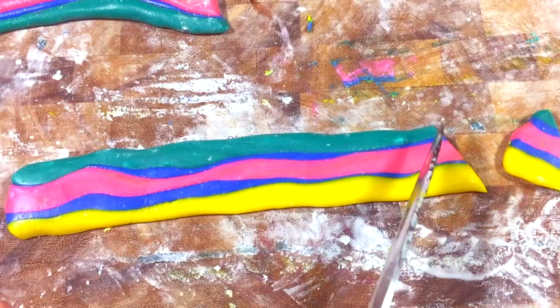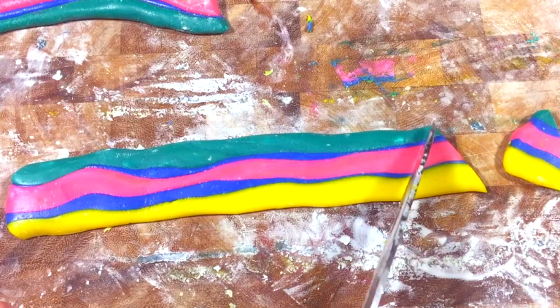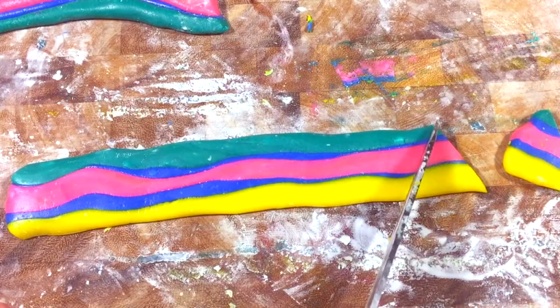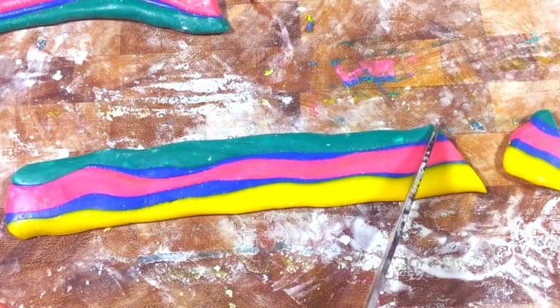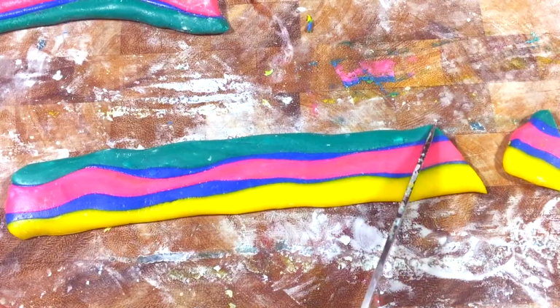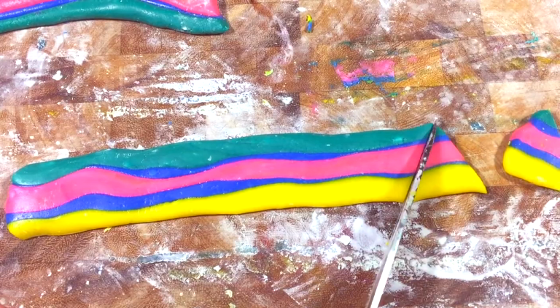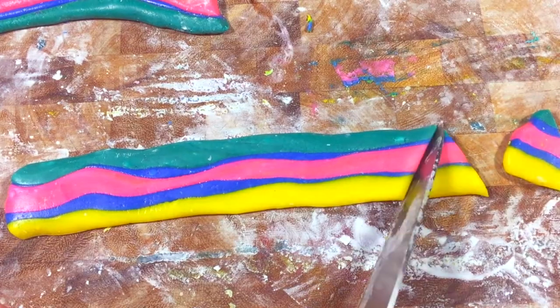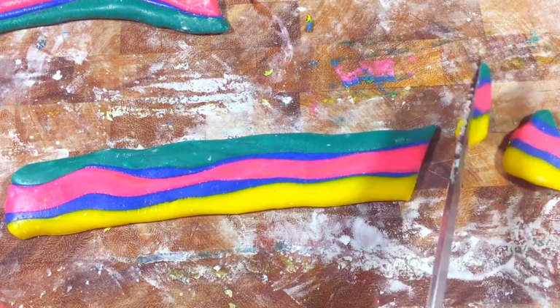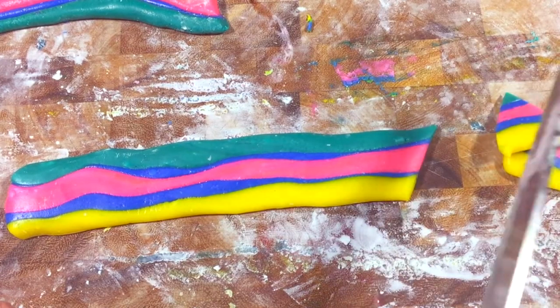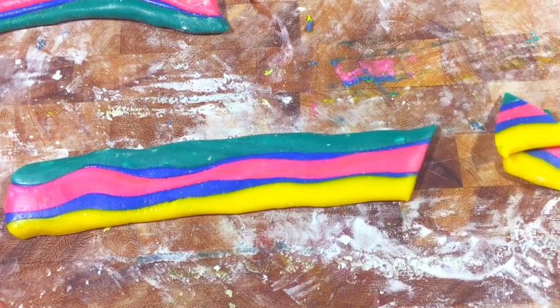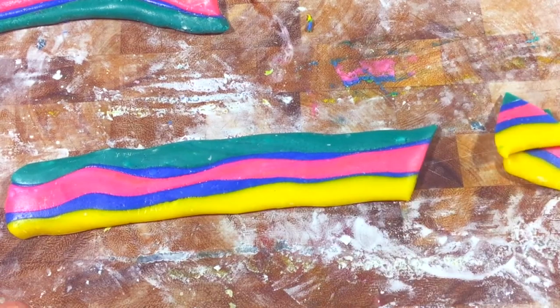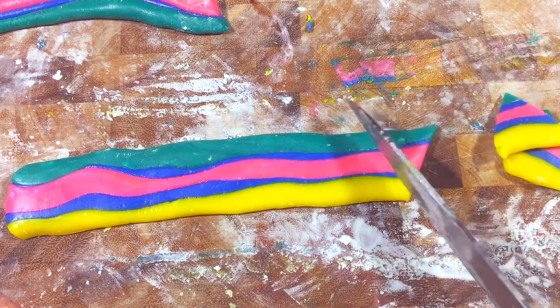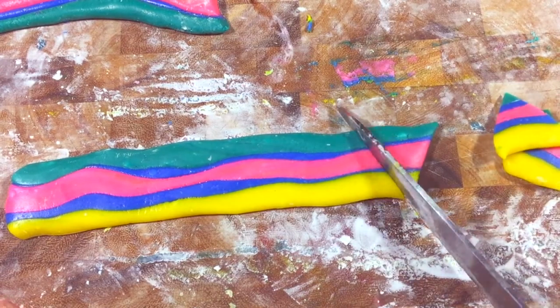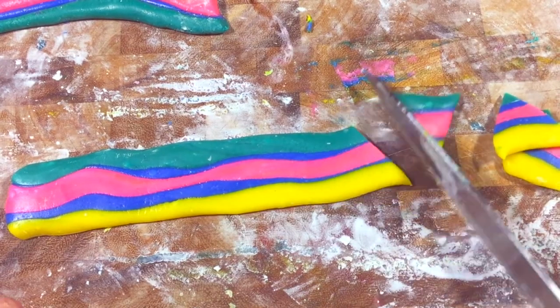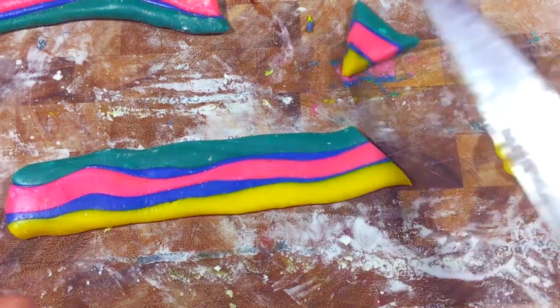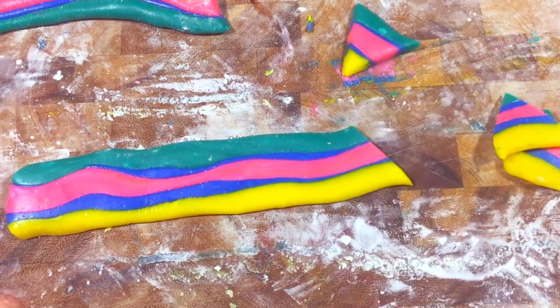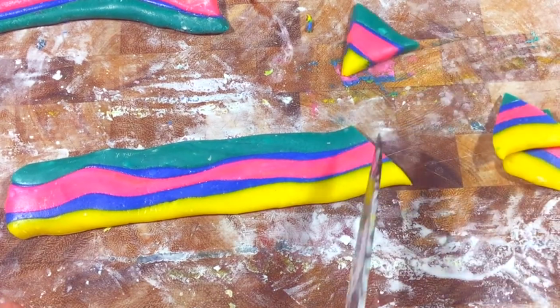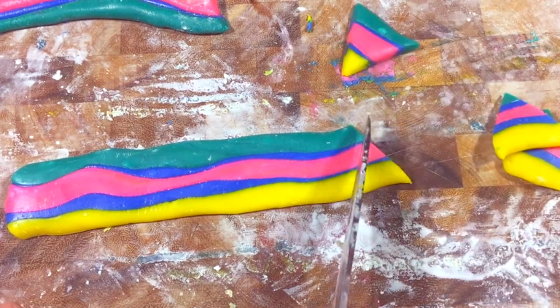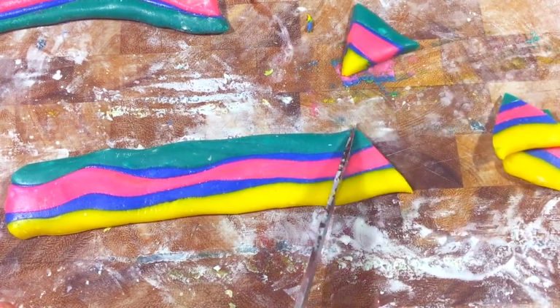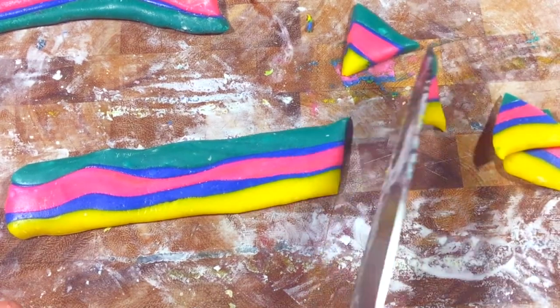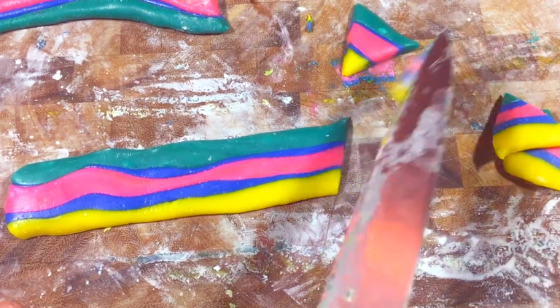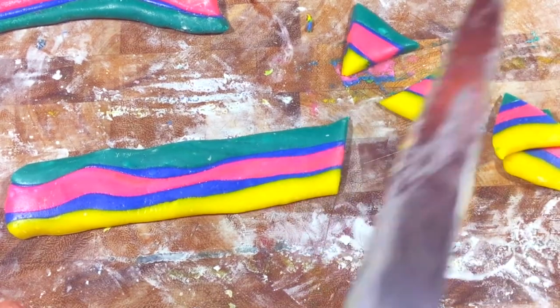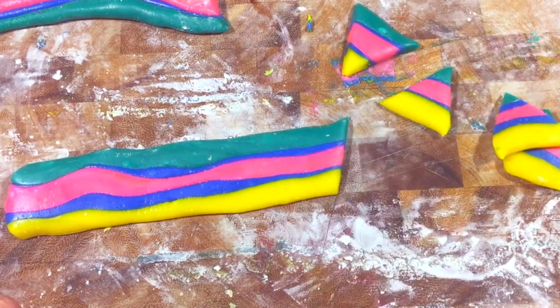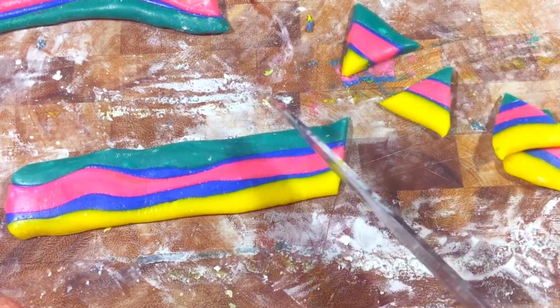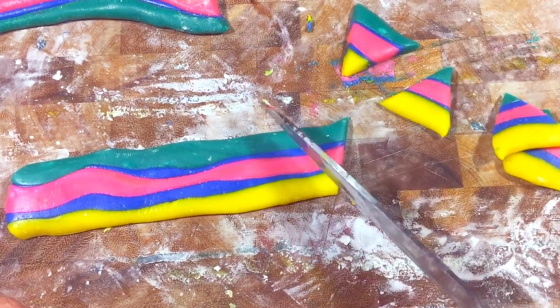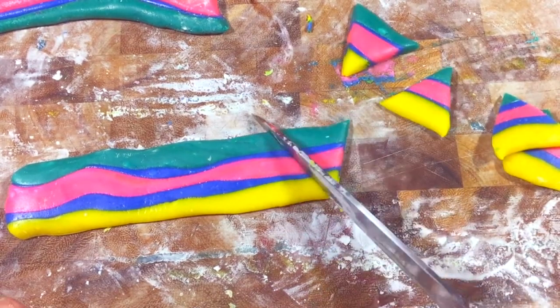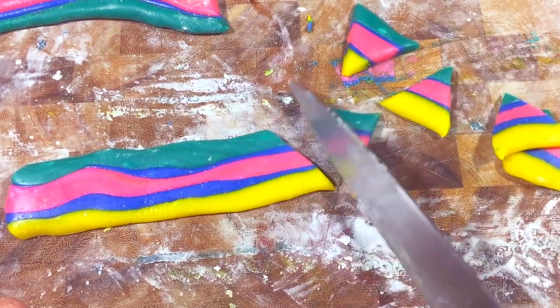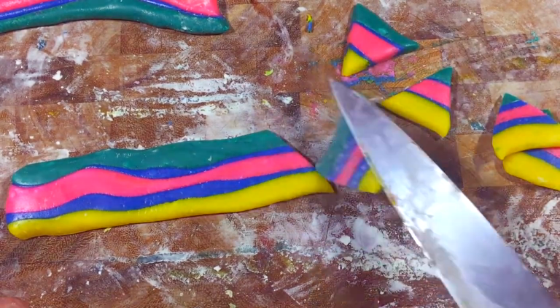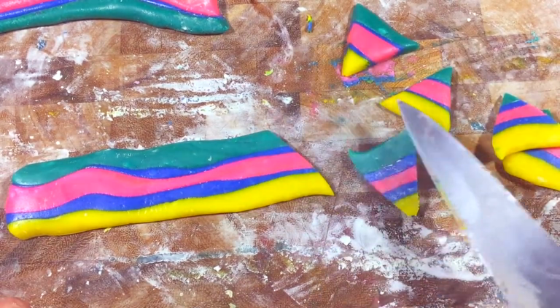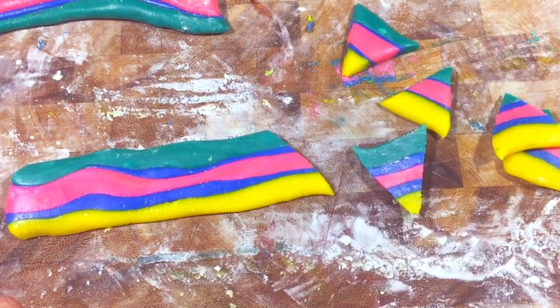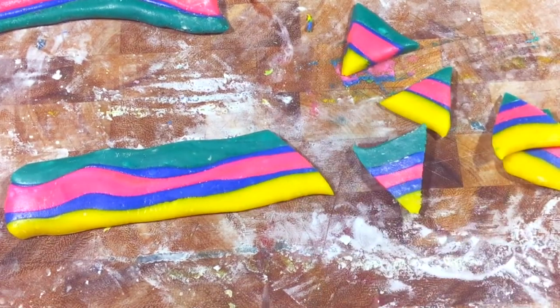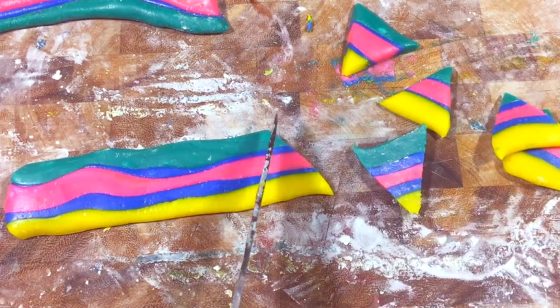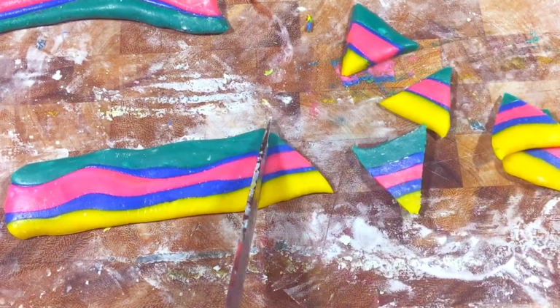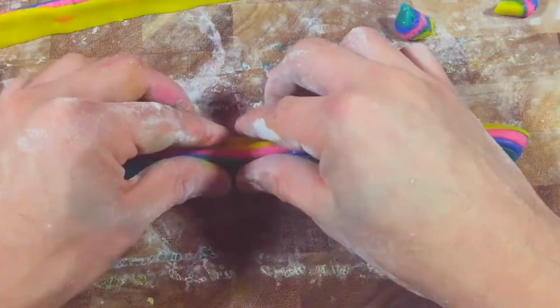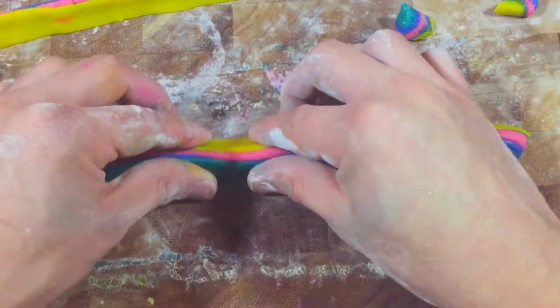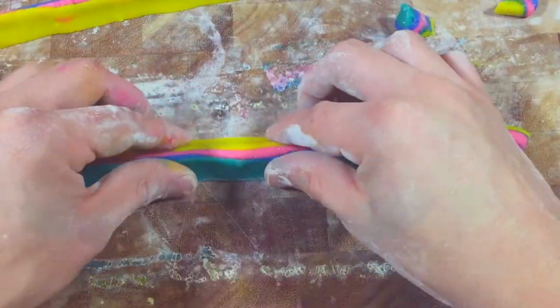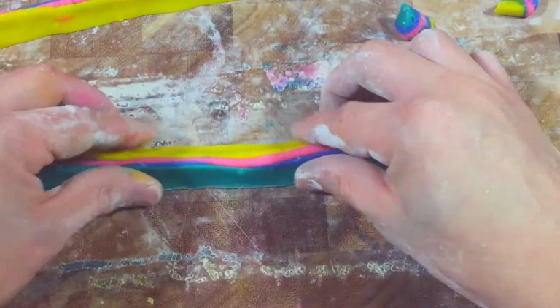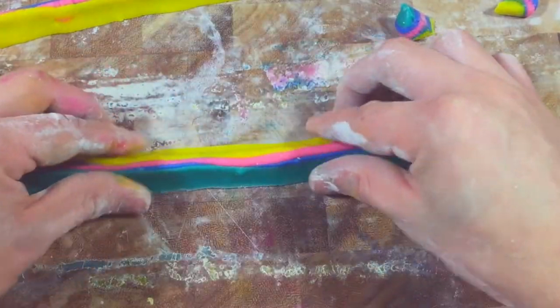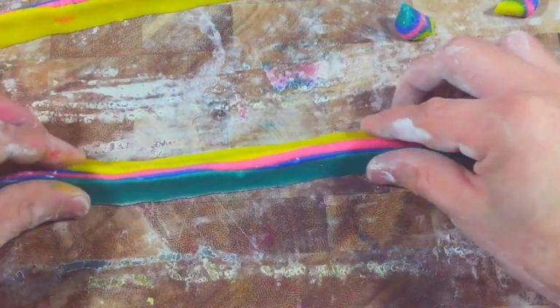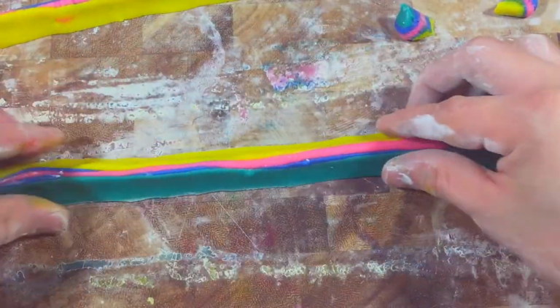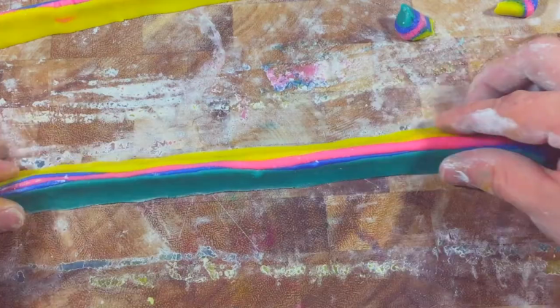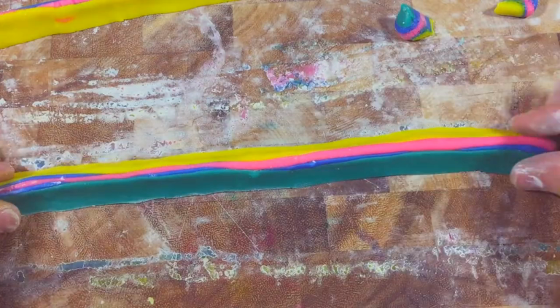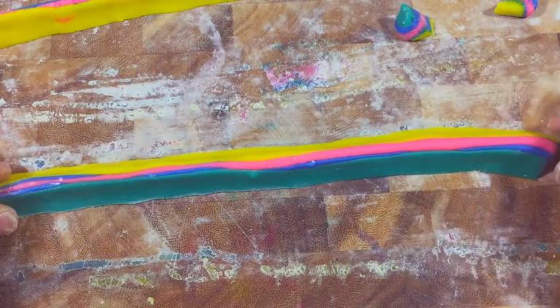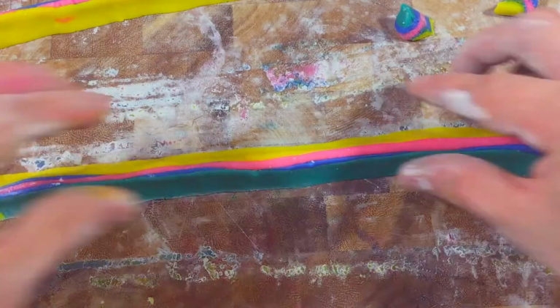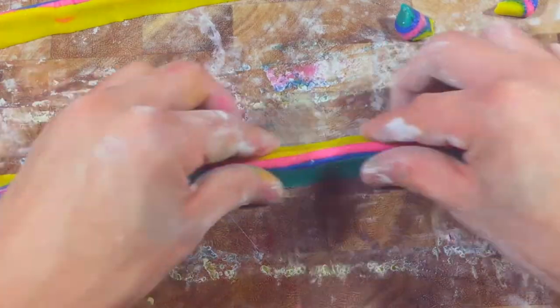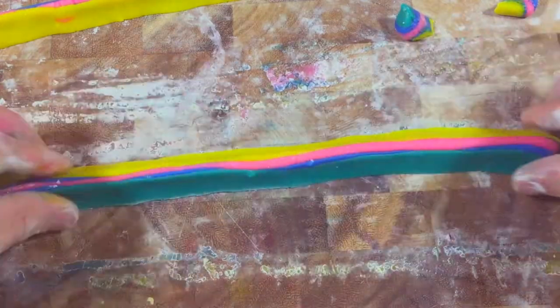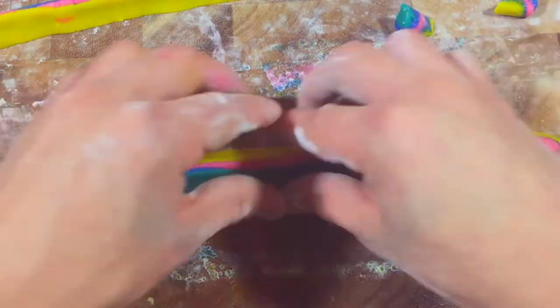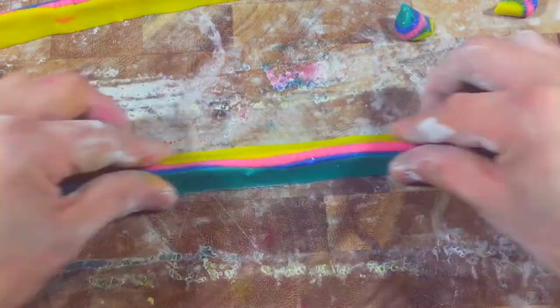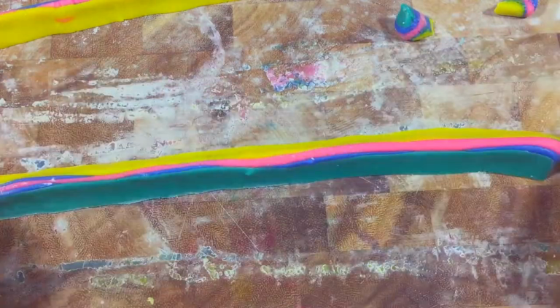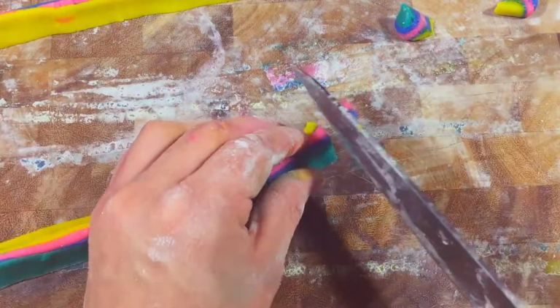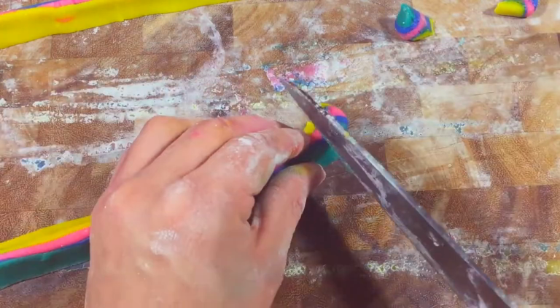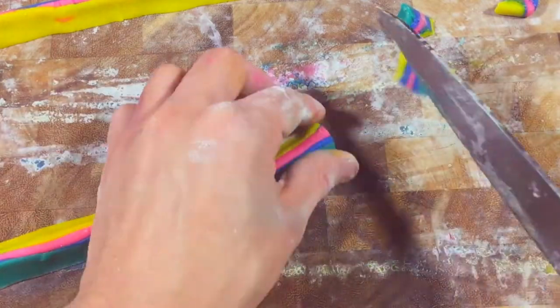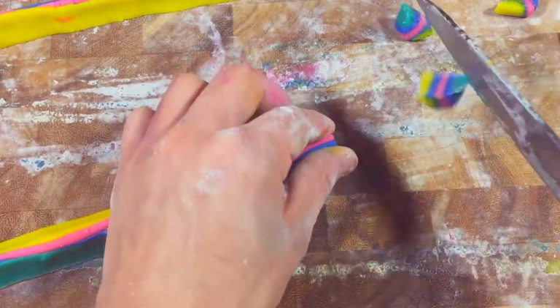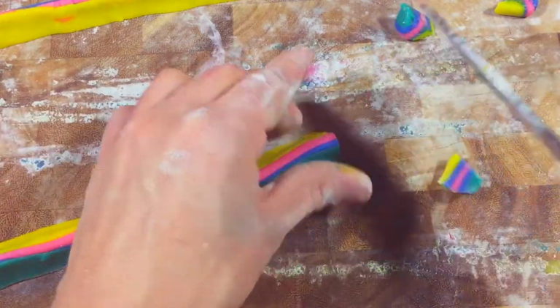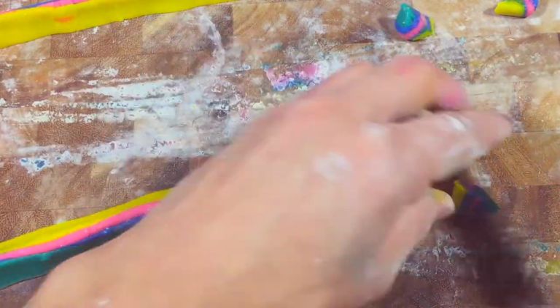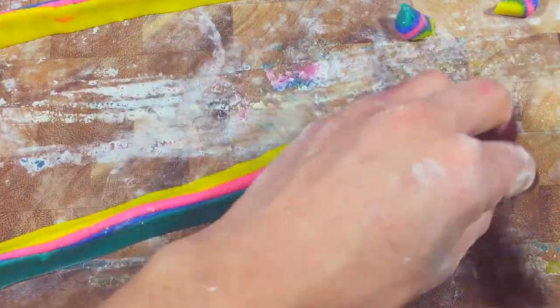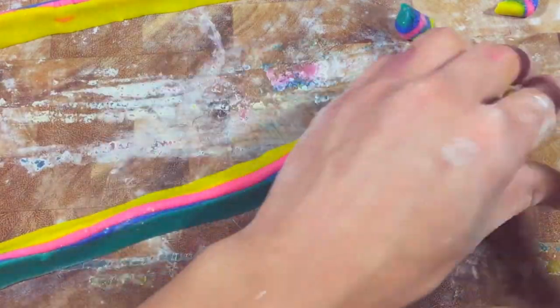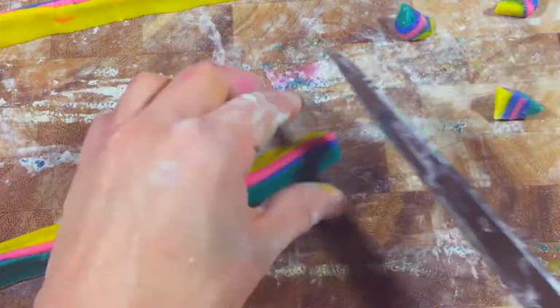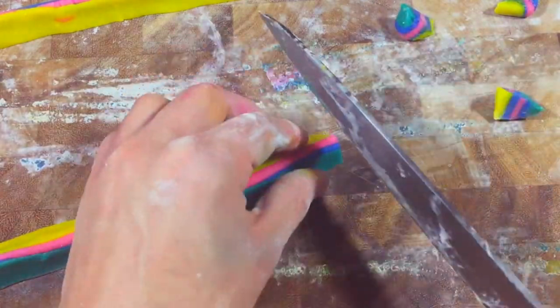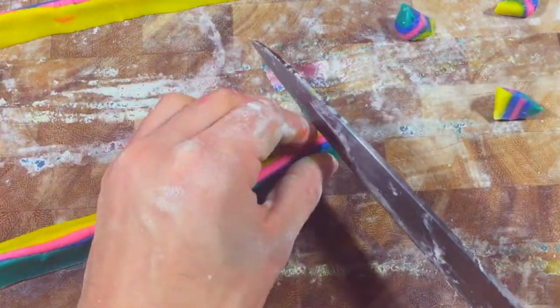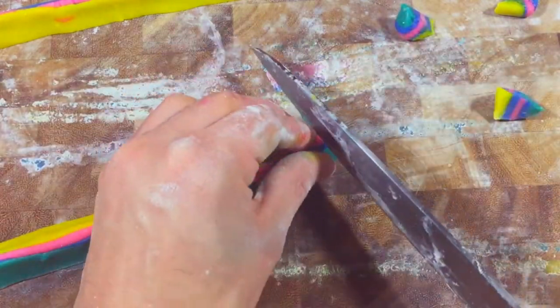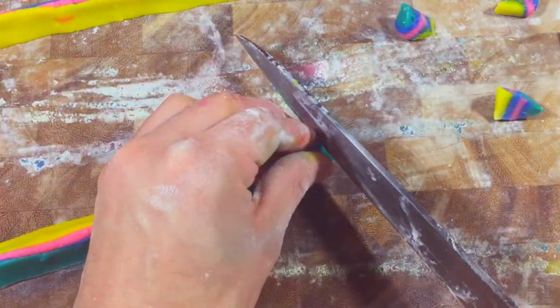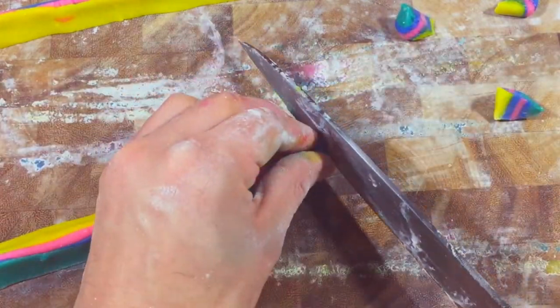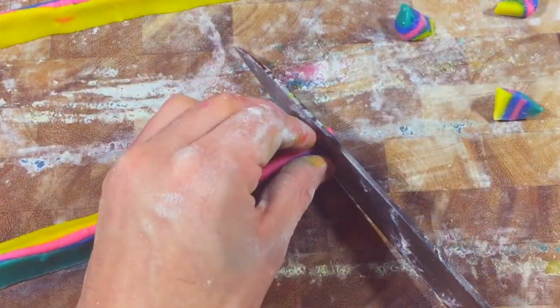Slice up the joined paste into smaller lengths and press the colors together. Then you can slice them into your desired sizes — big and small.